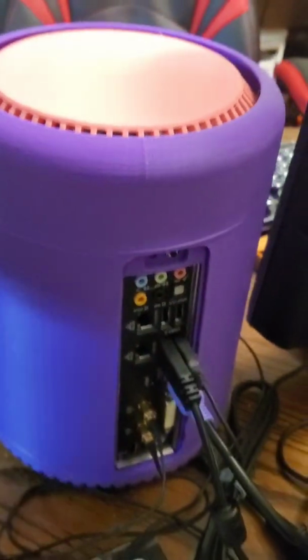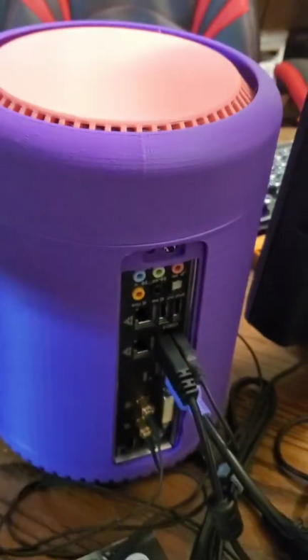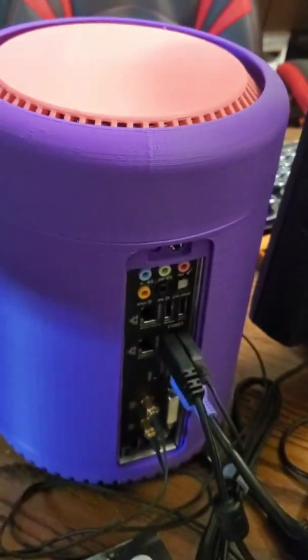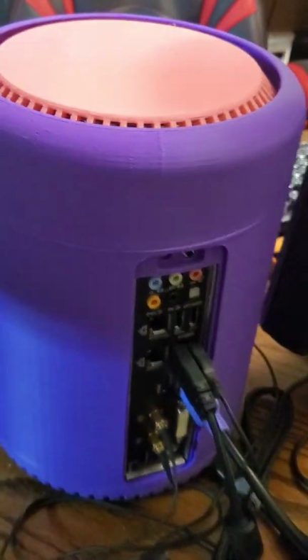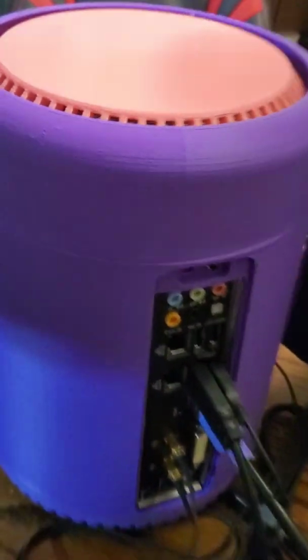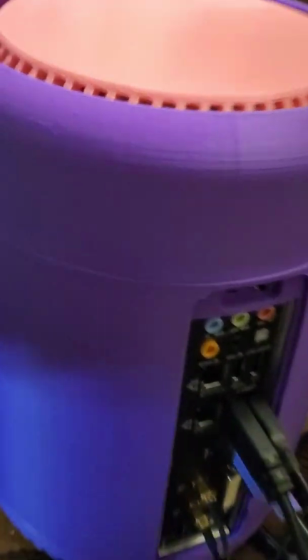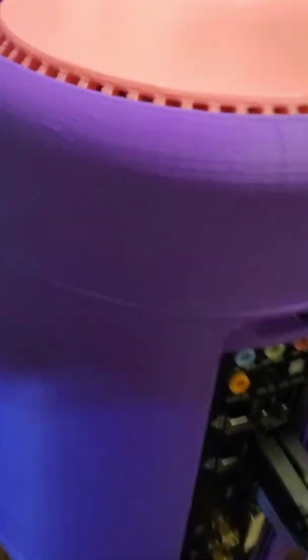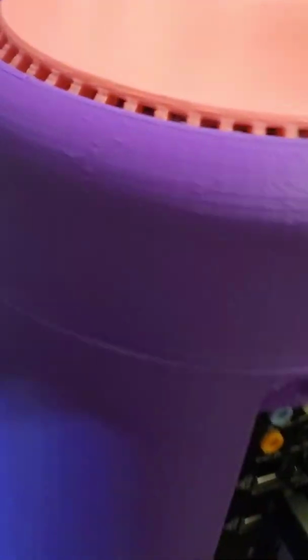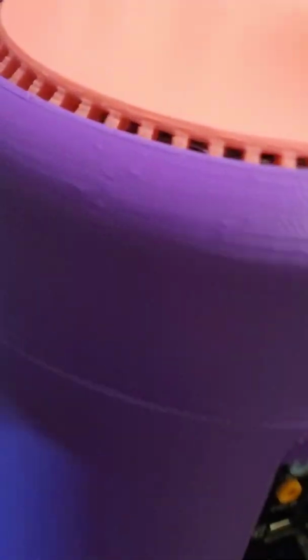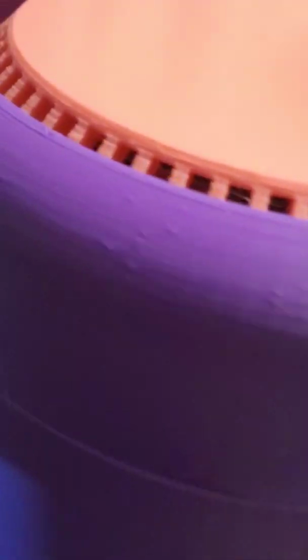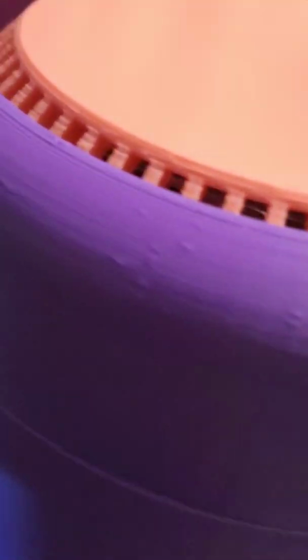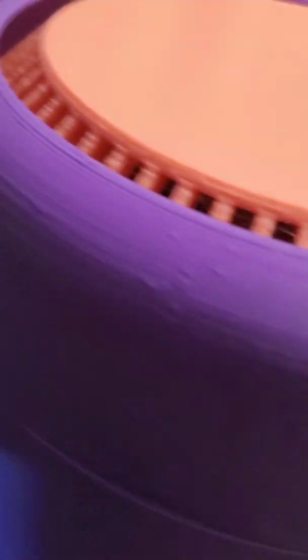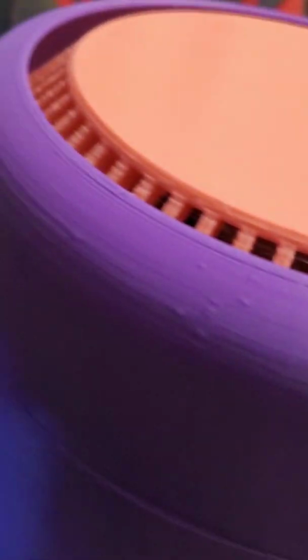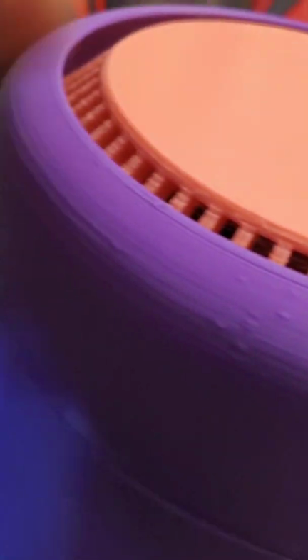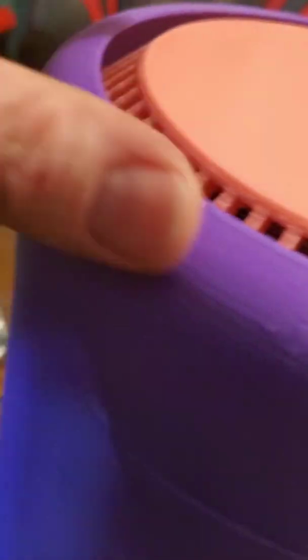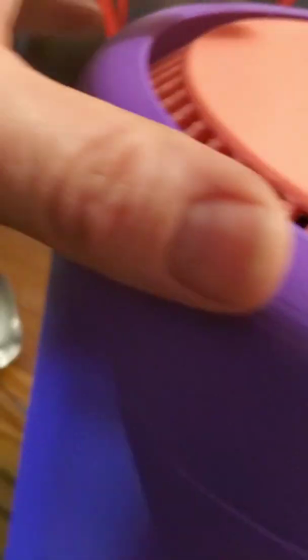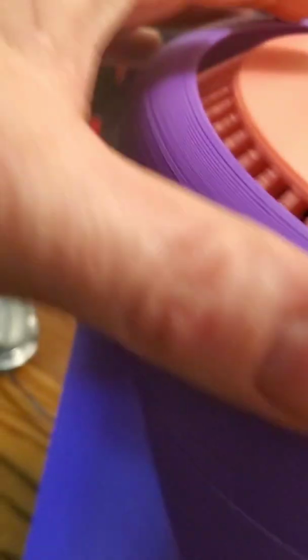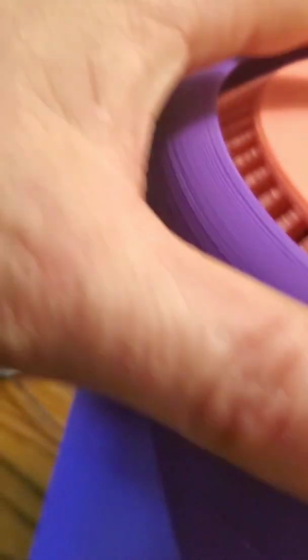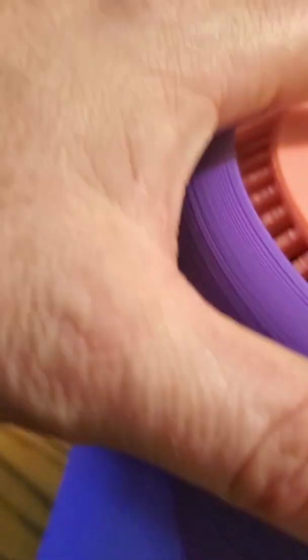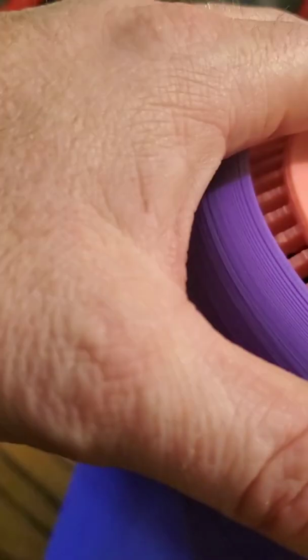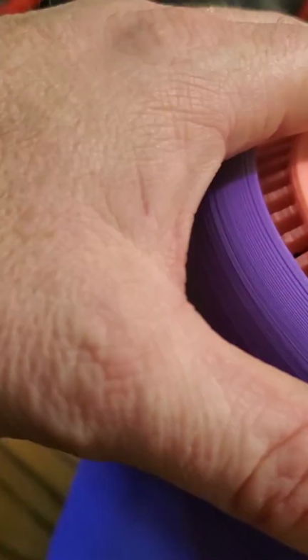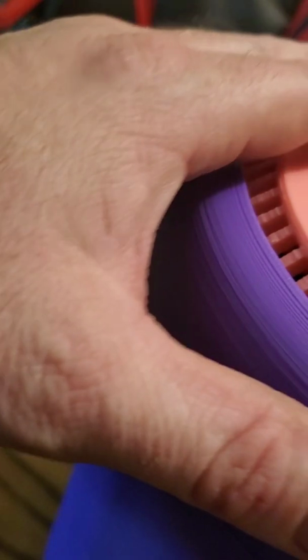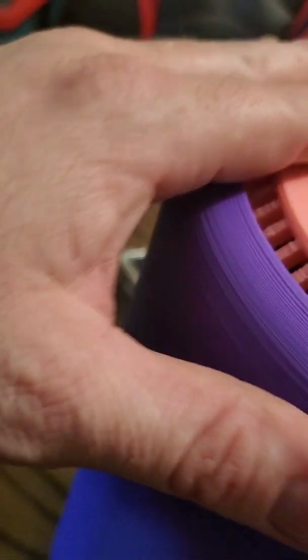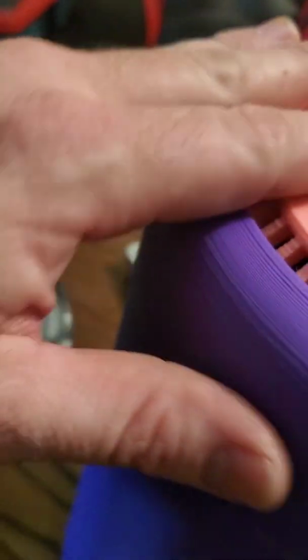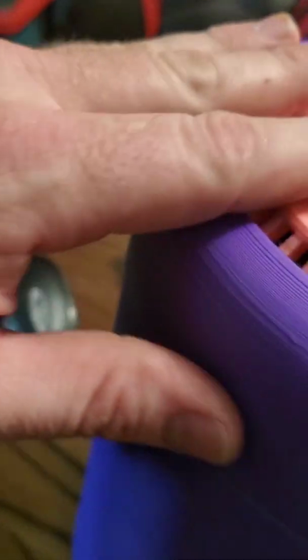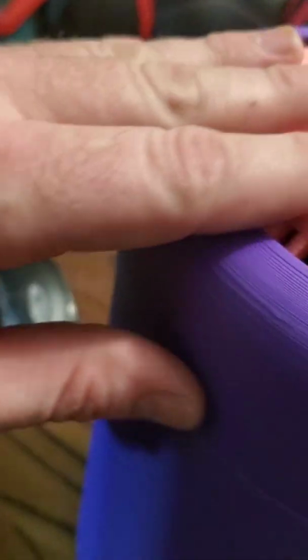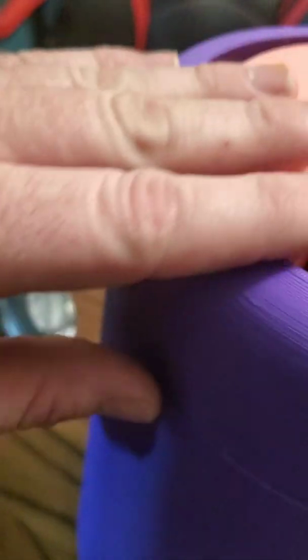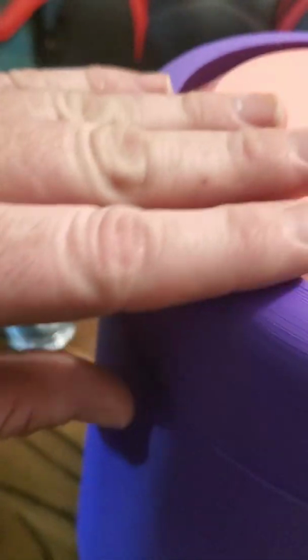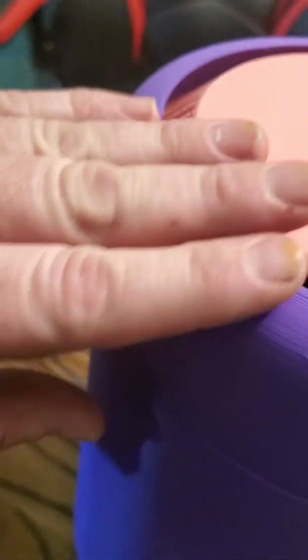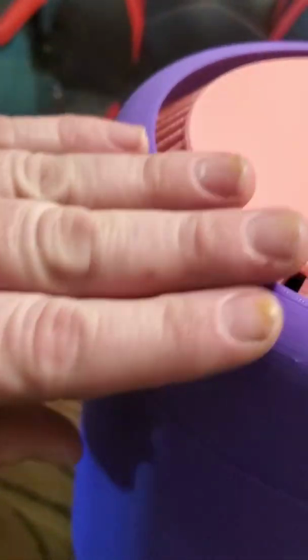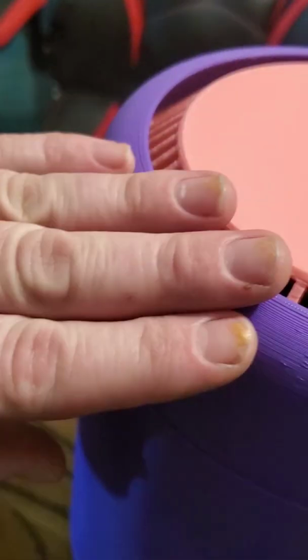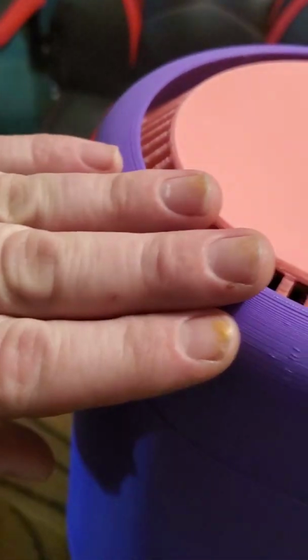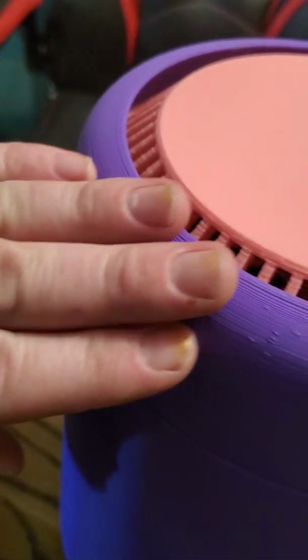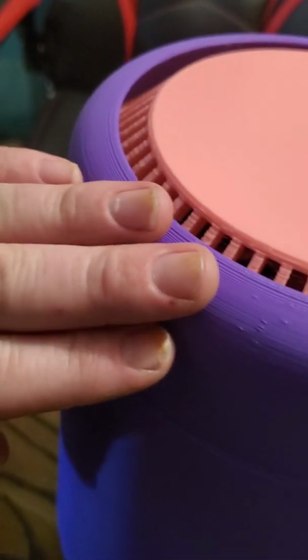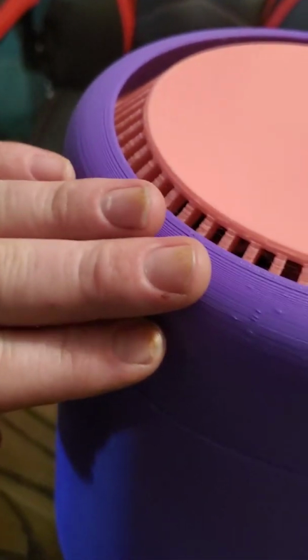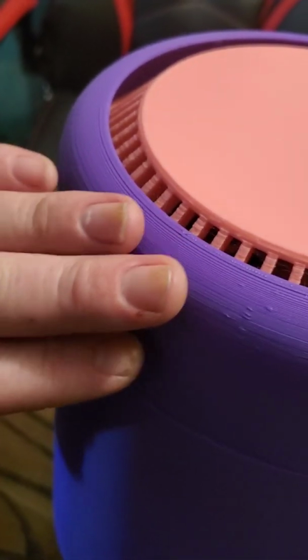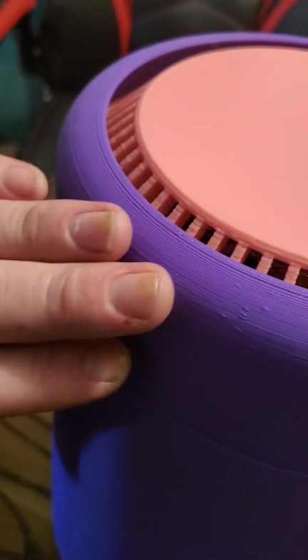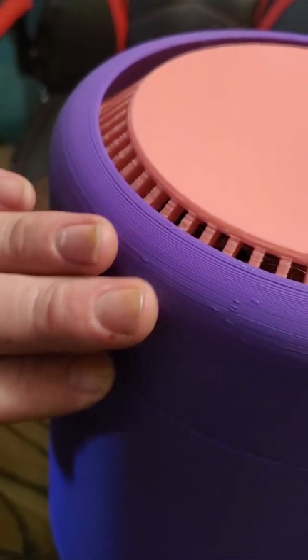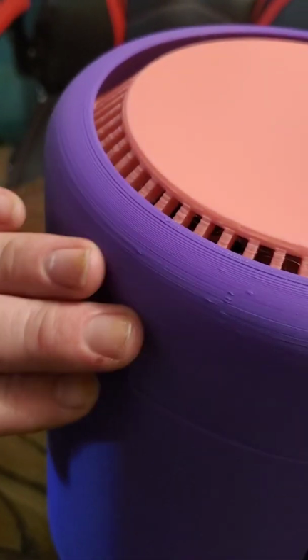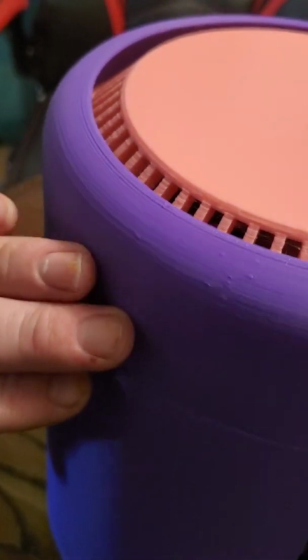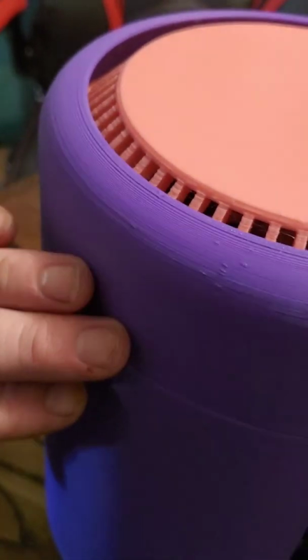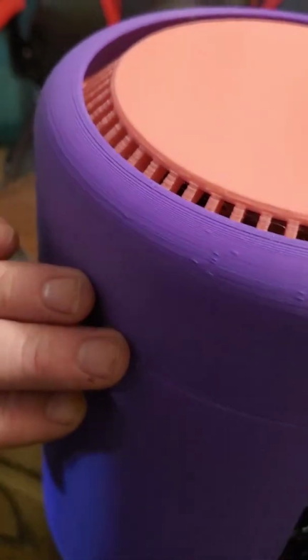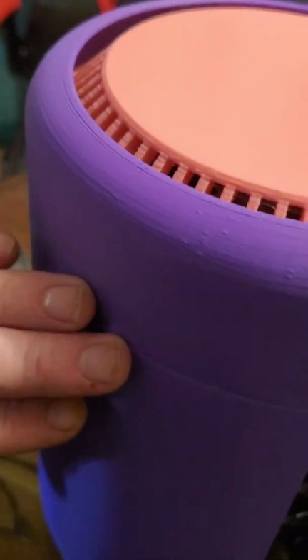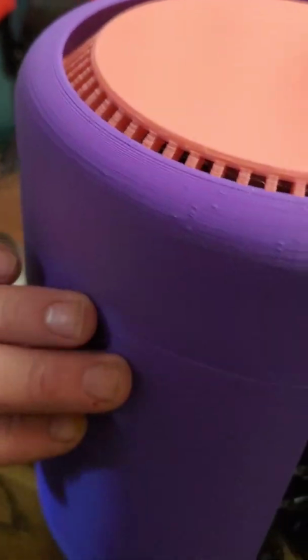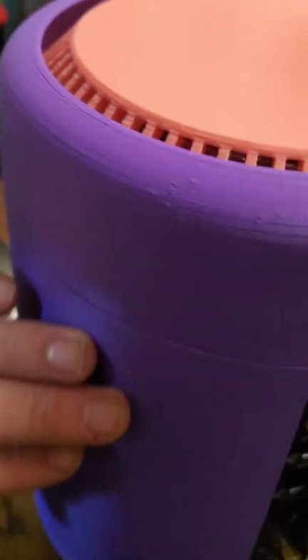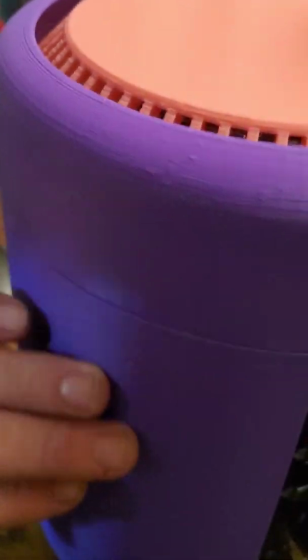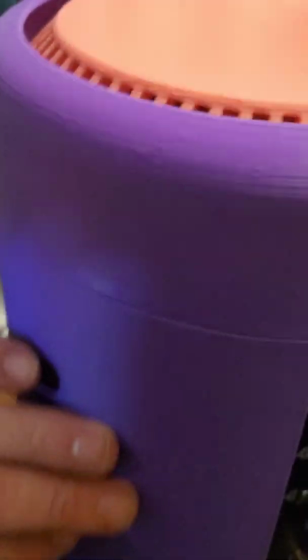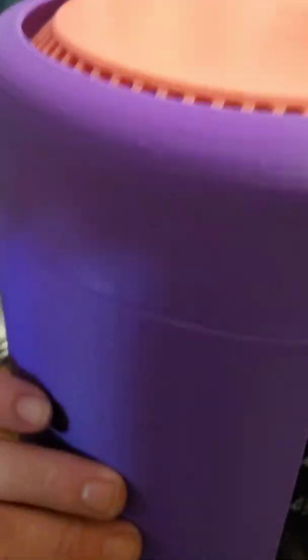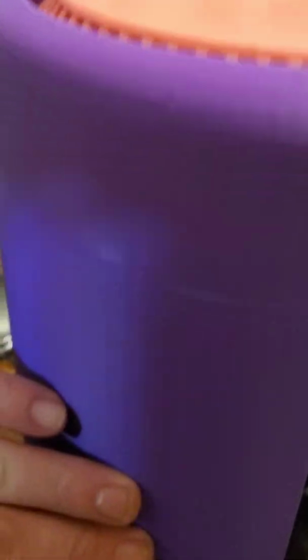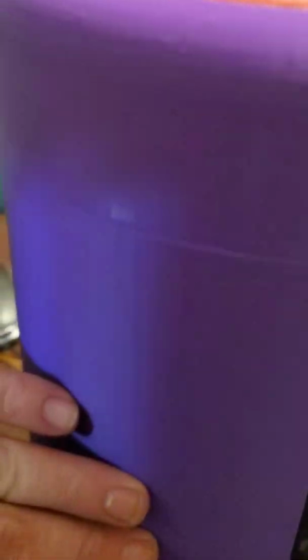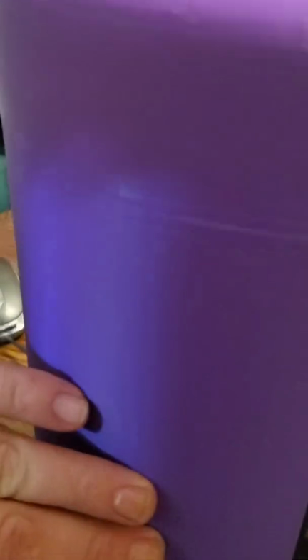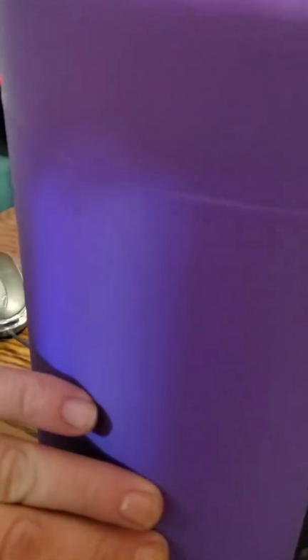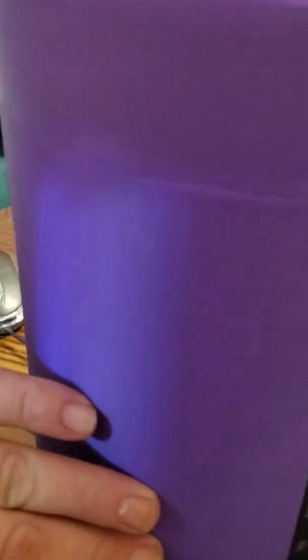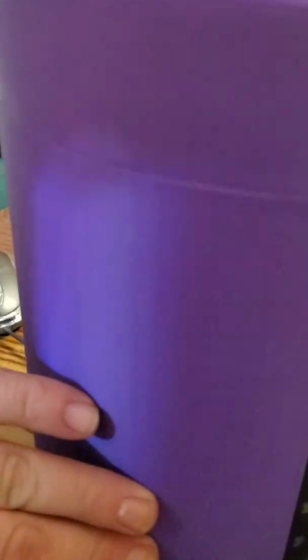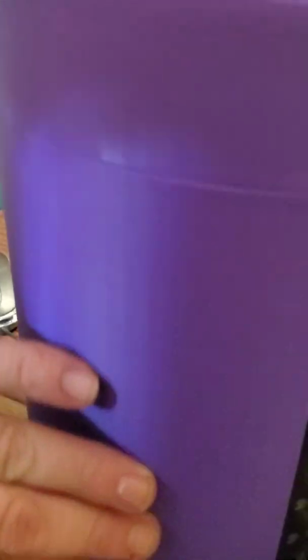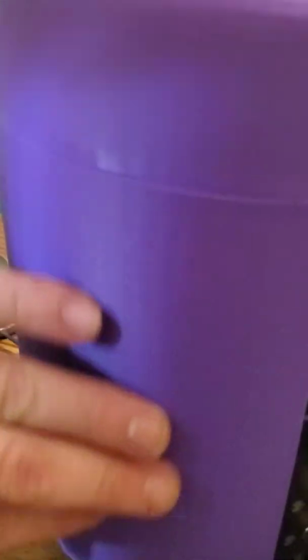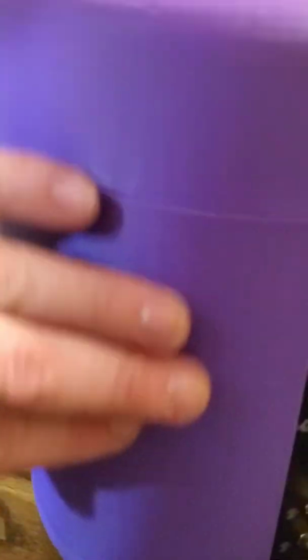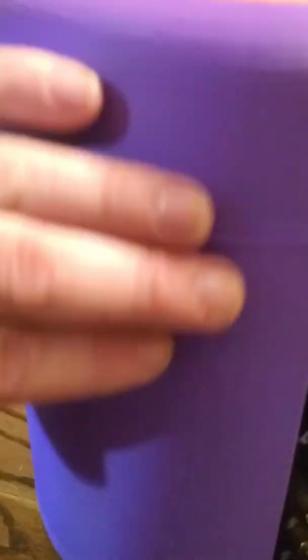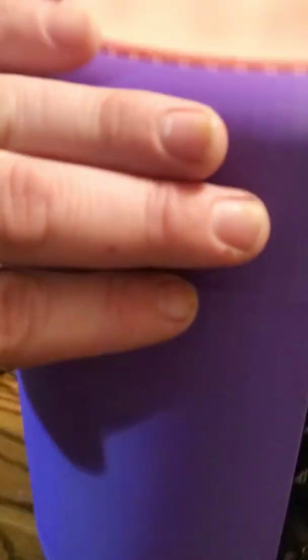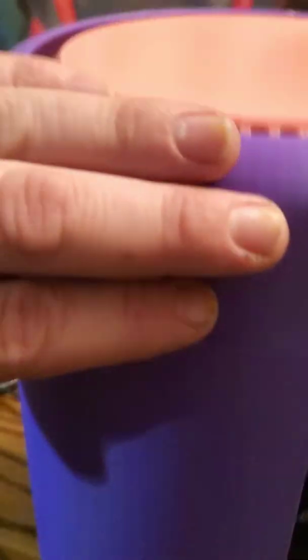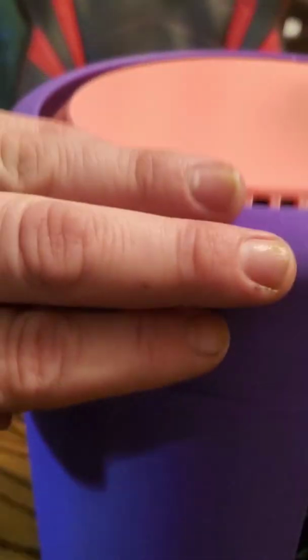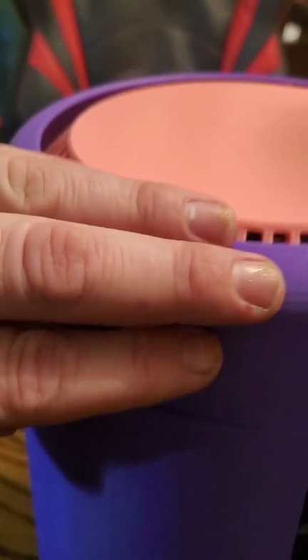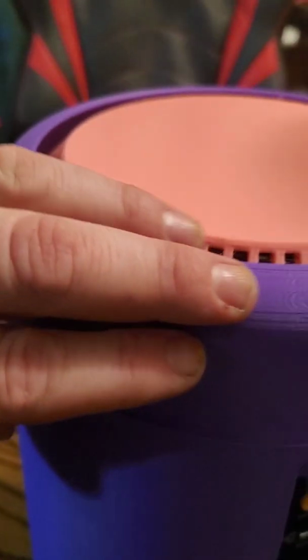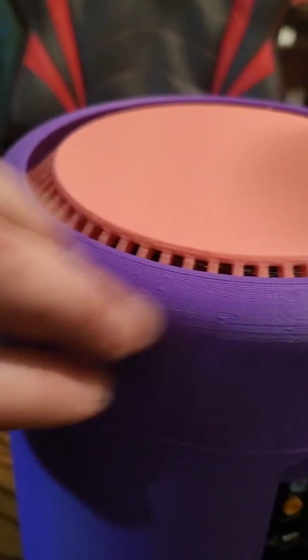The case still has all the grooves in it from printing on draft quality — it's not fine print quality at all.